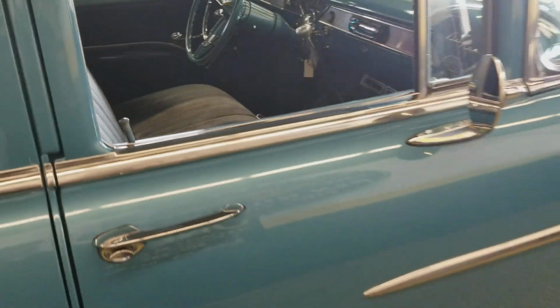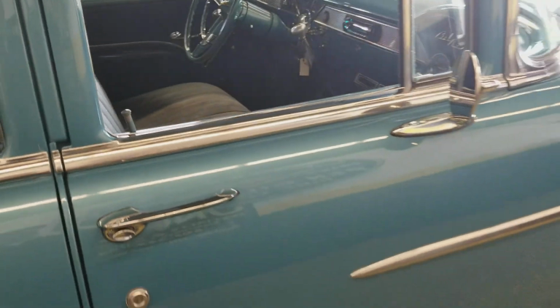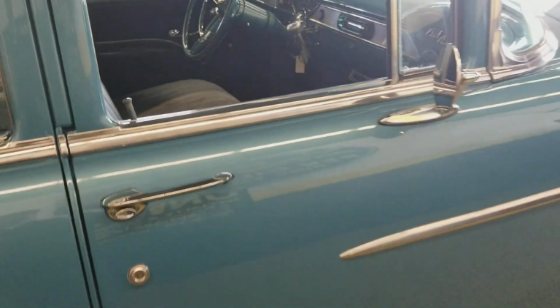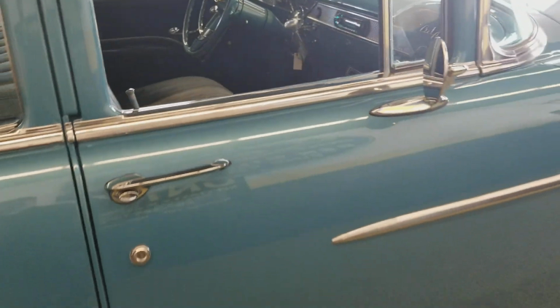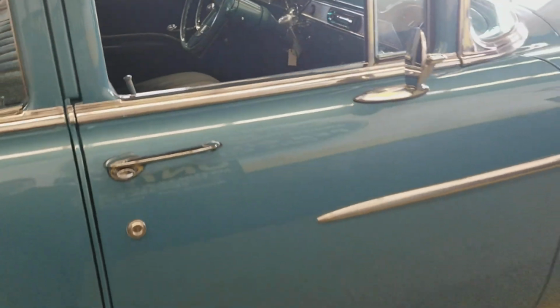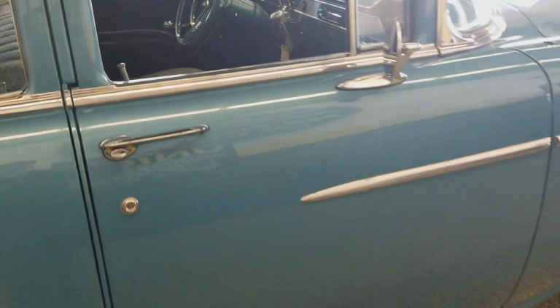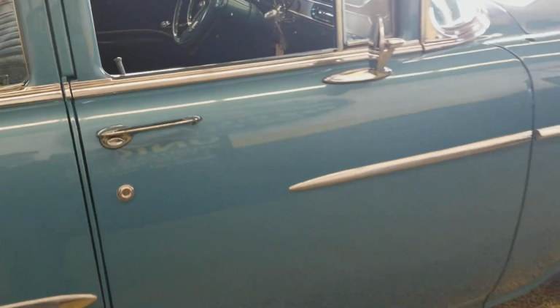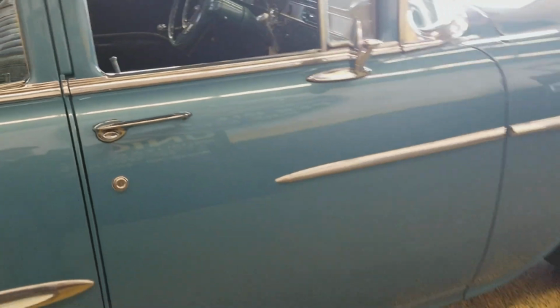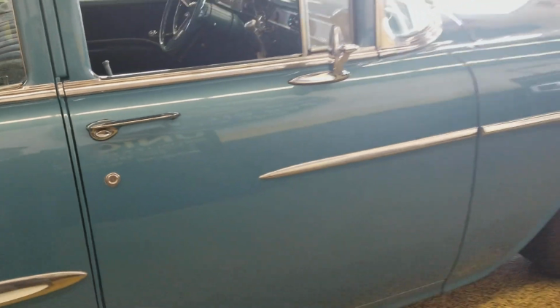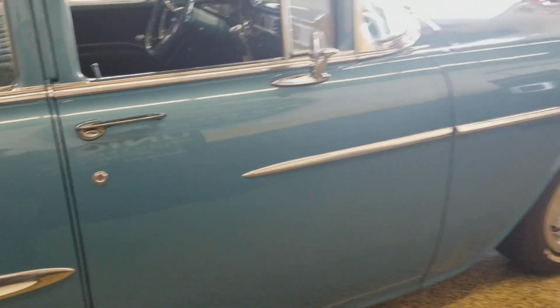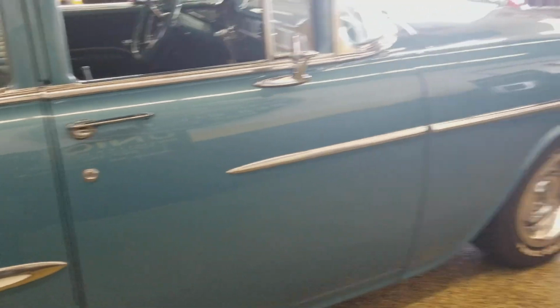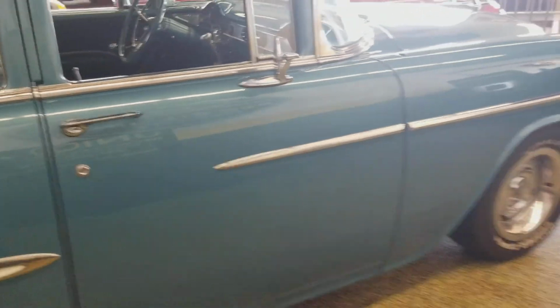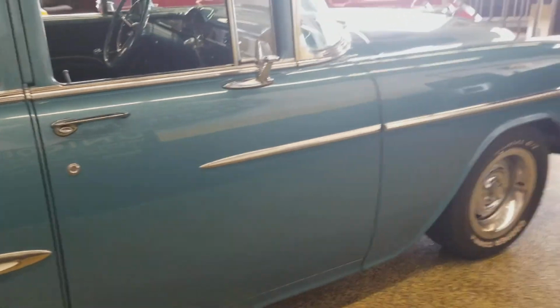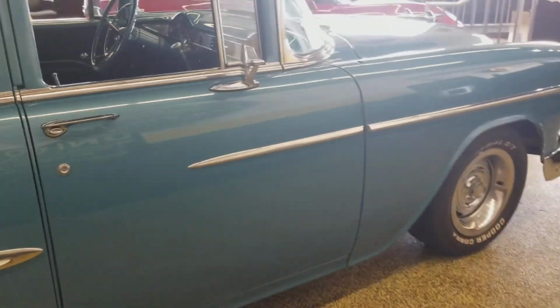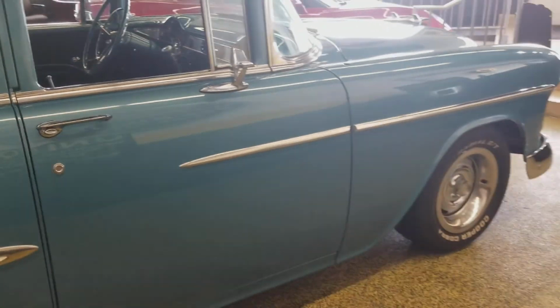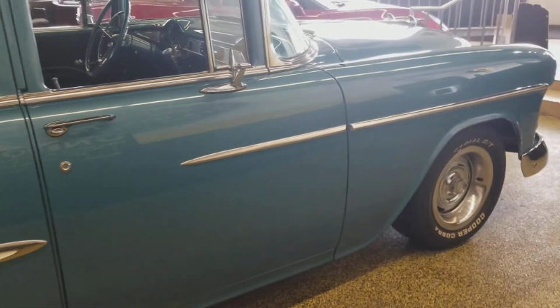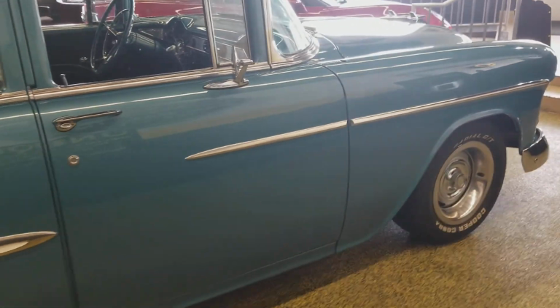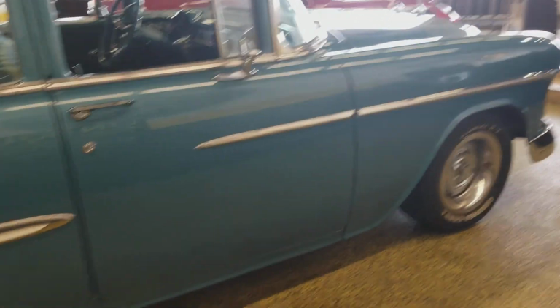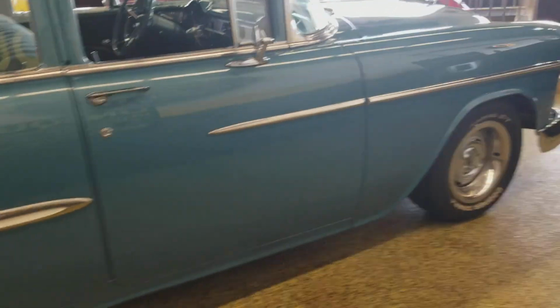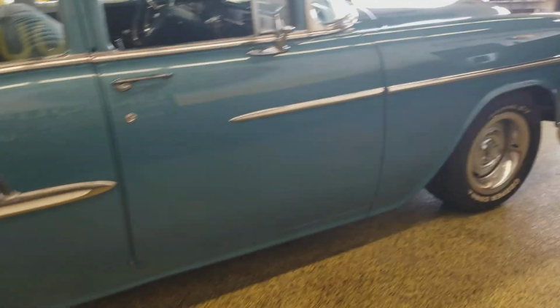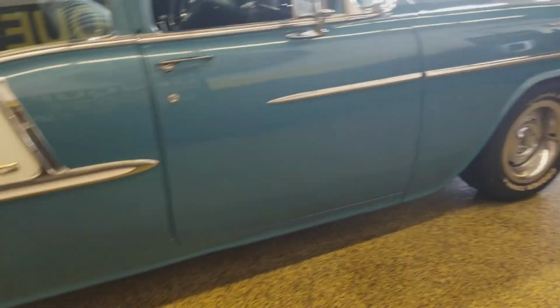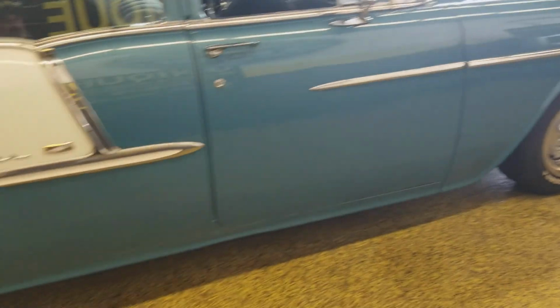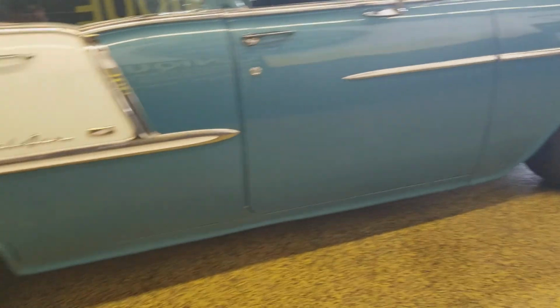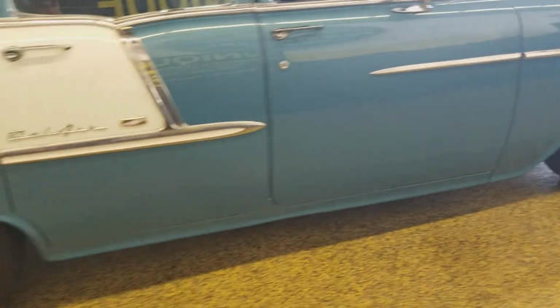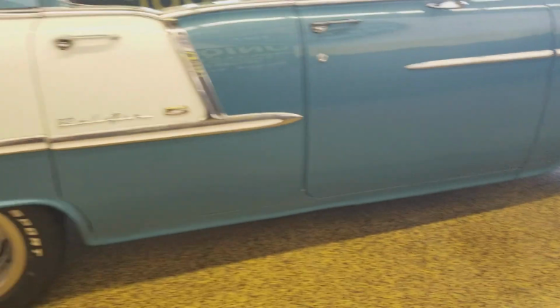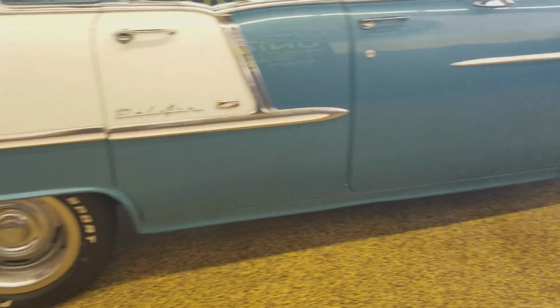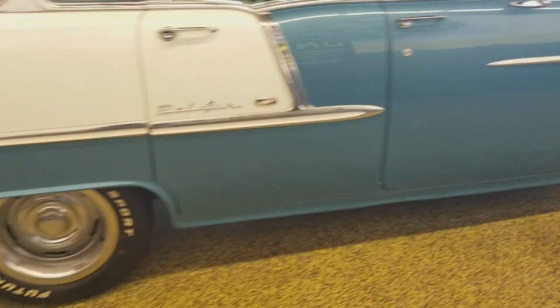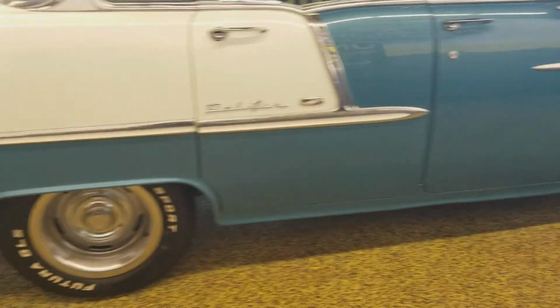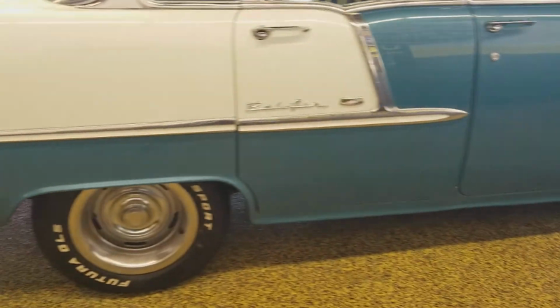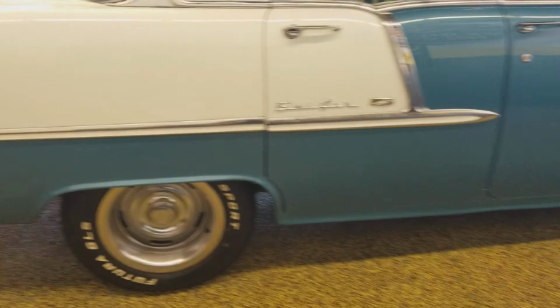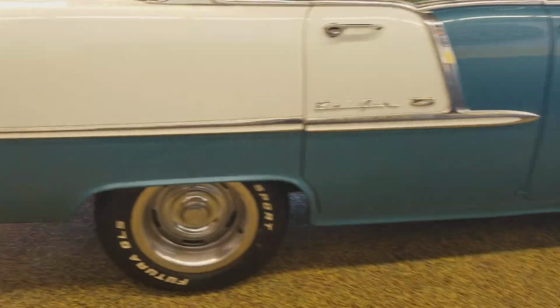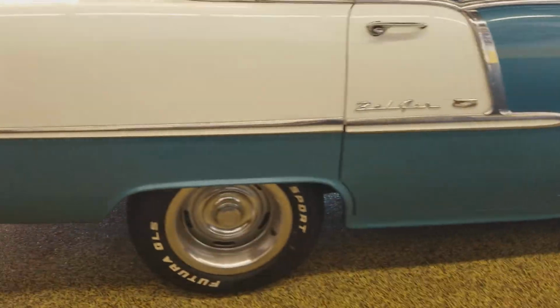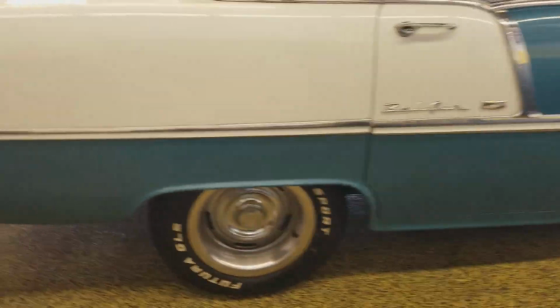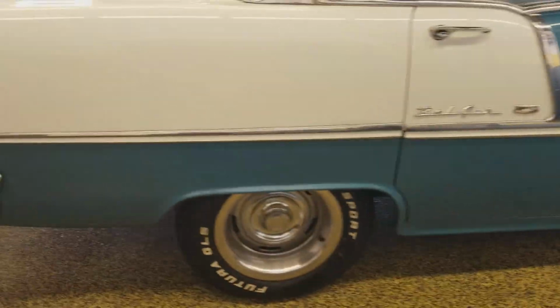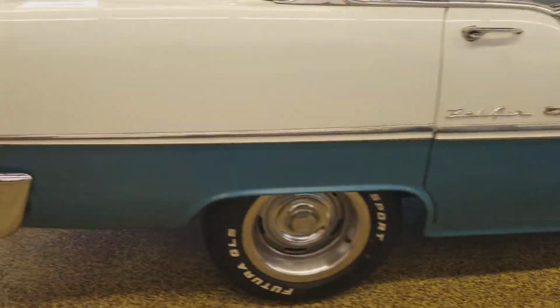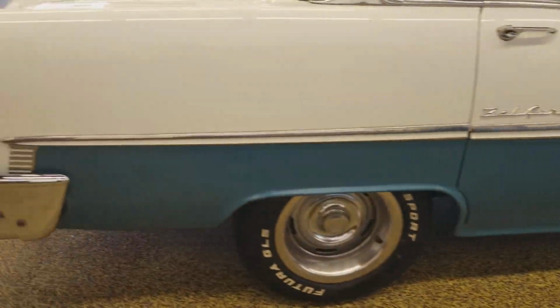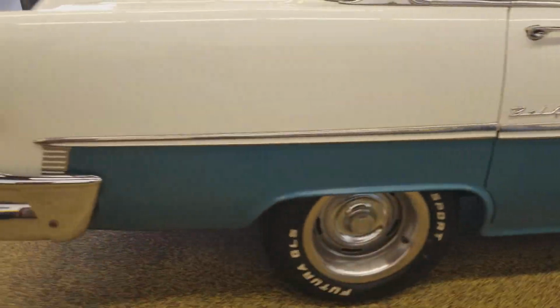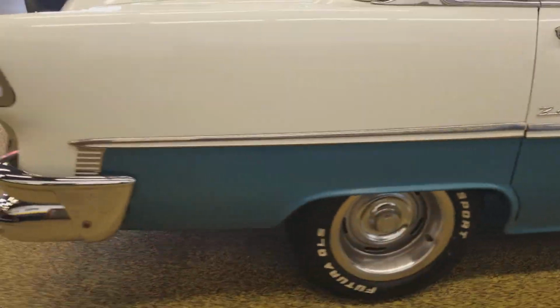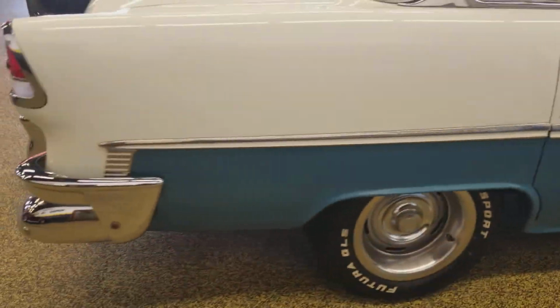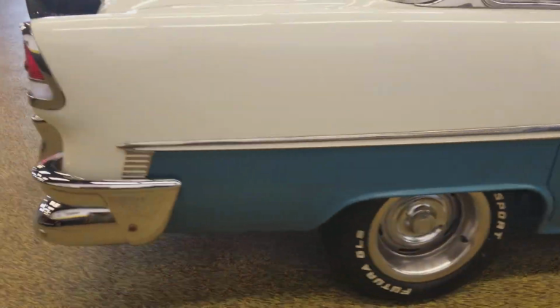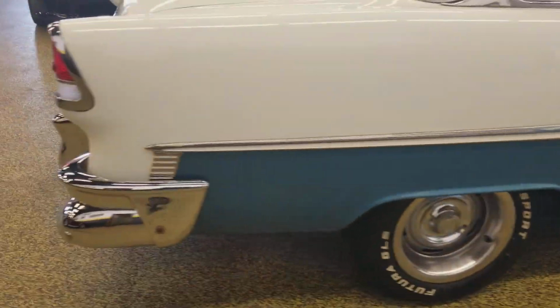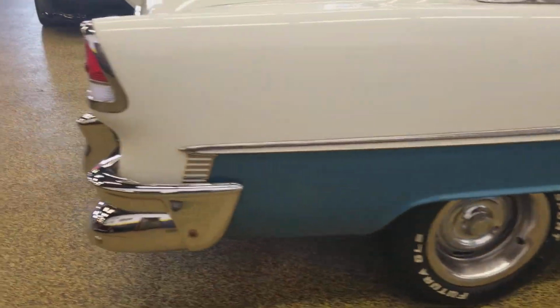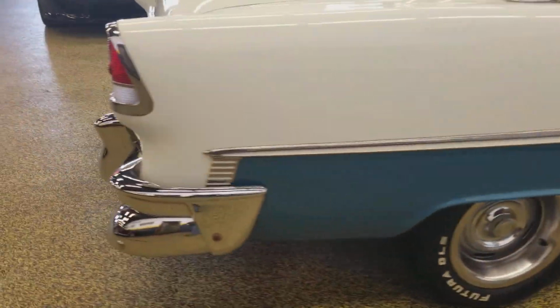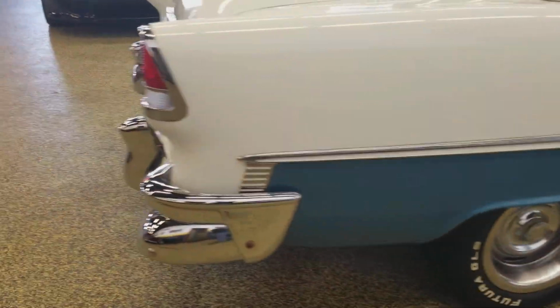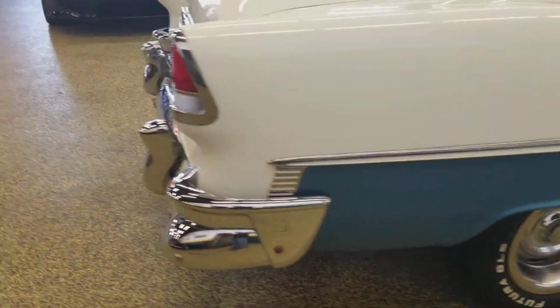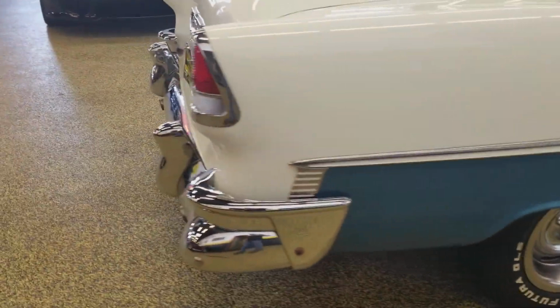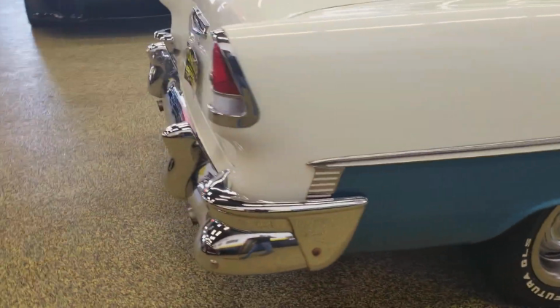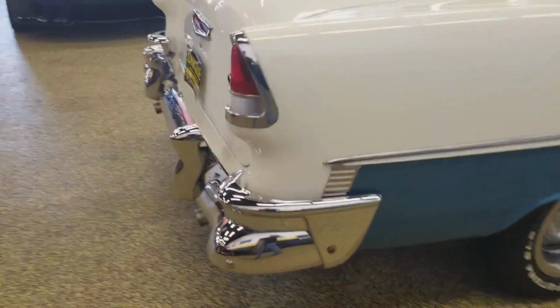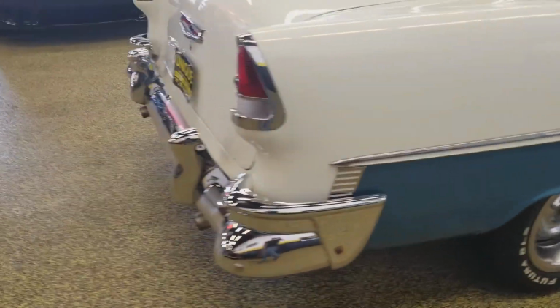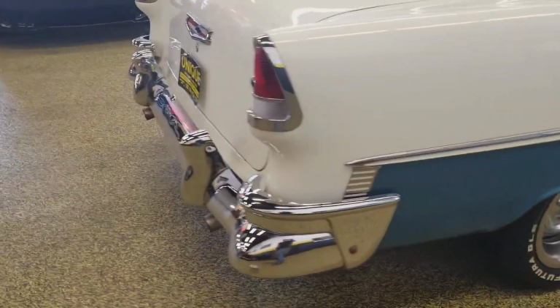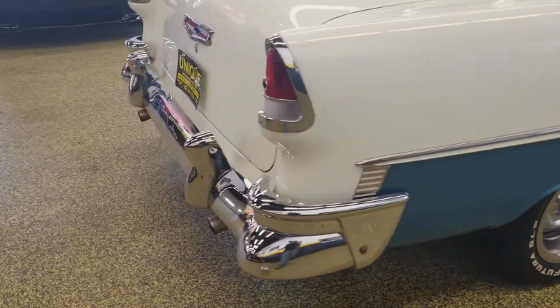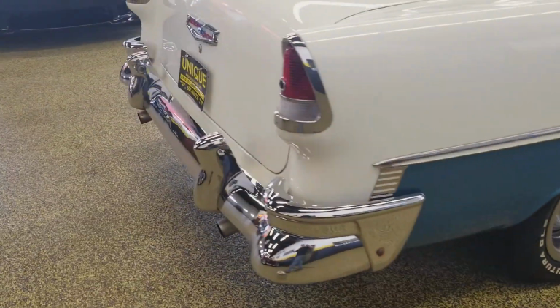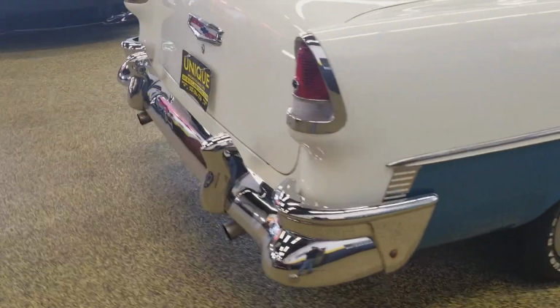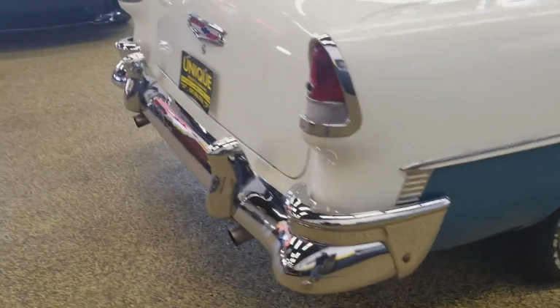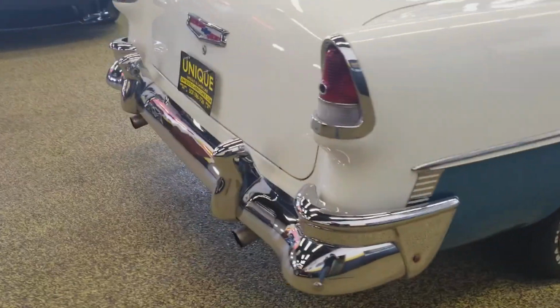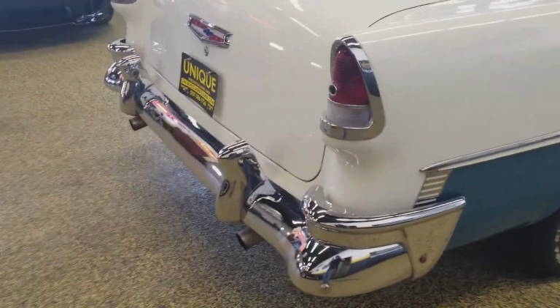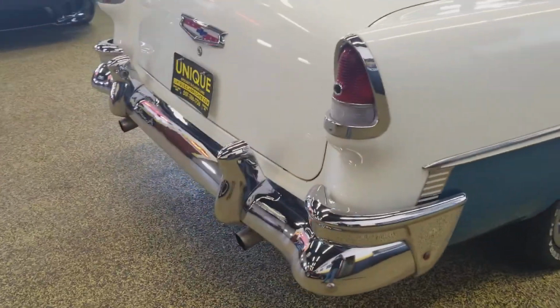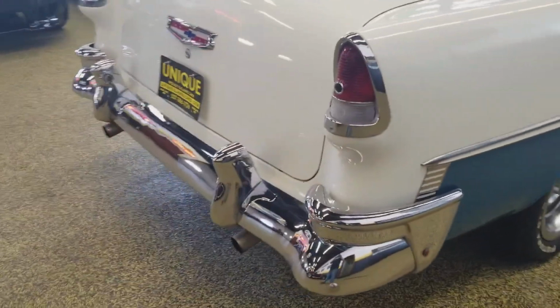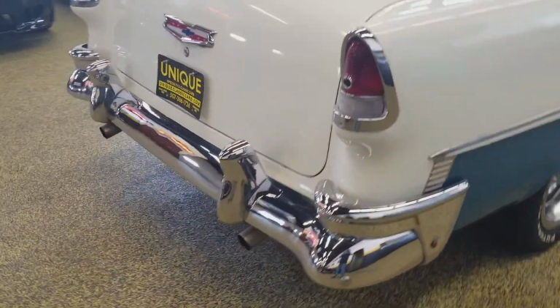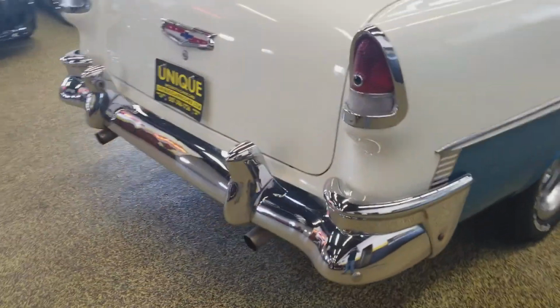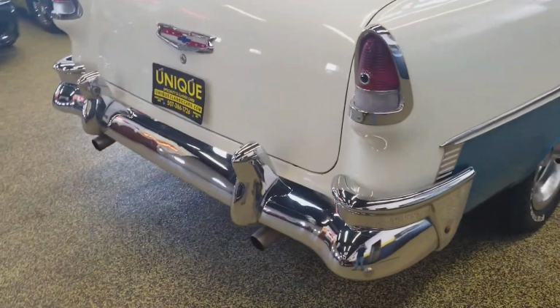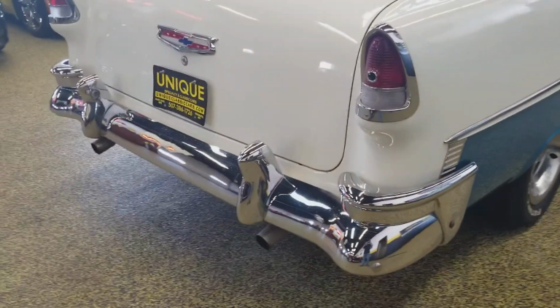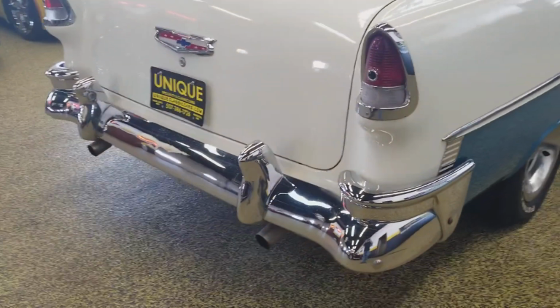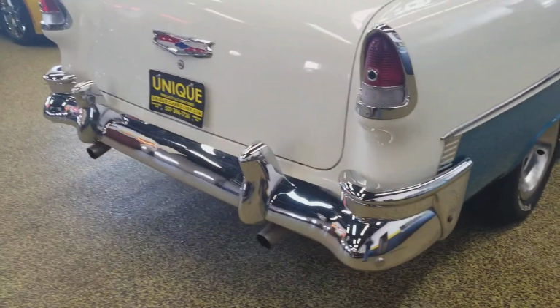Cloth interior, bench seat up front. You can get behind it and hear this thing run — very nice sounding car. Sounds healthy.